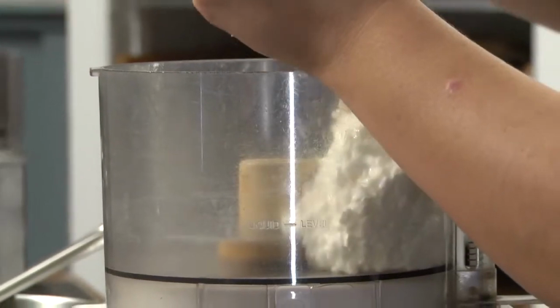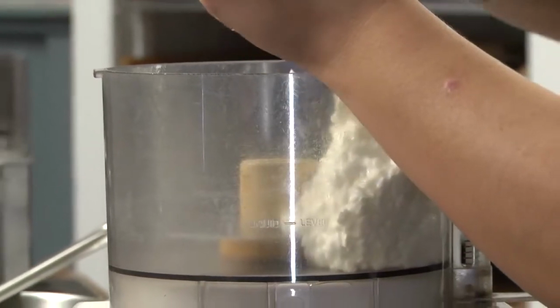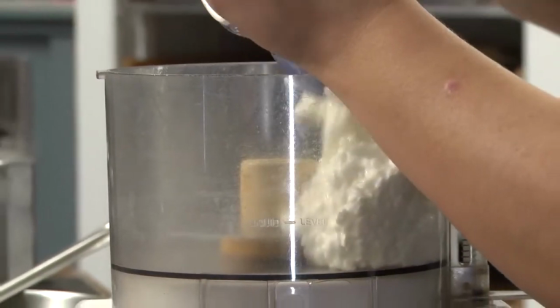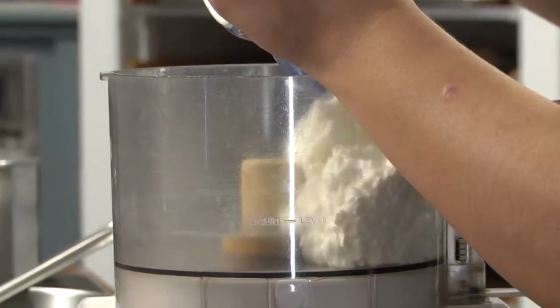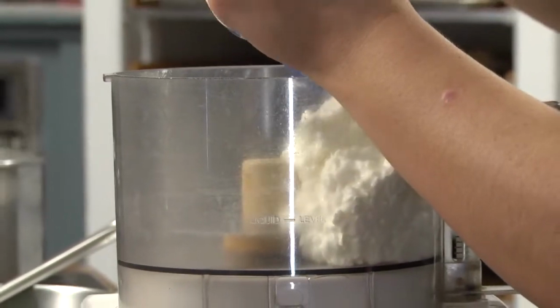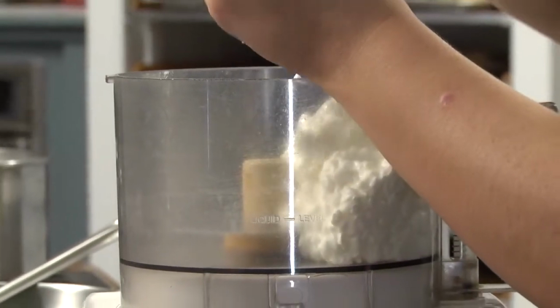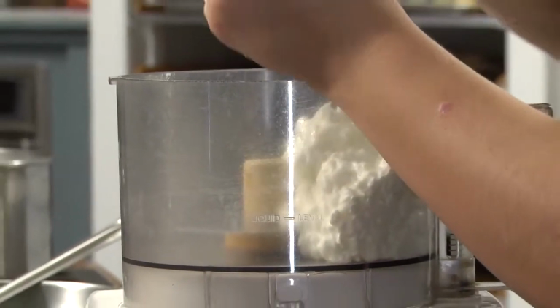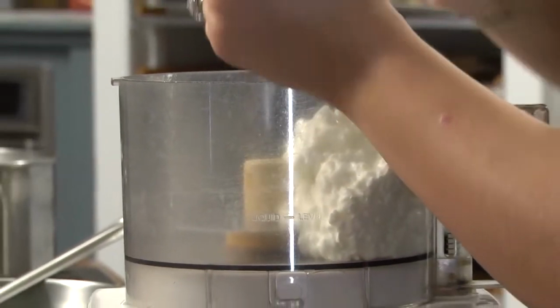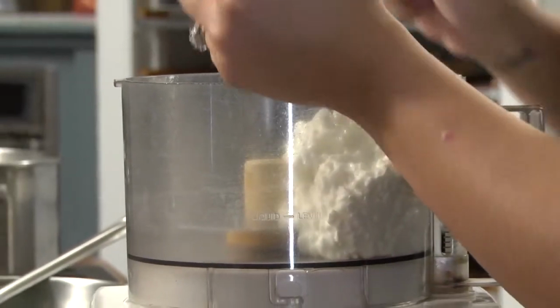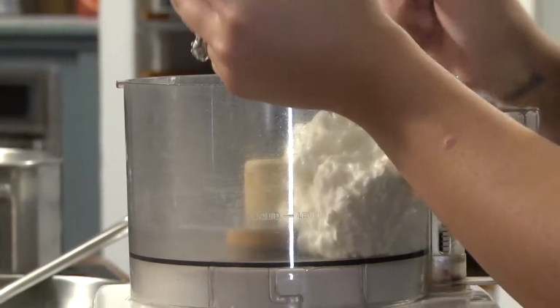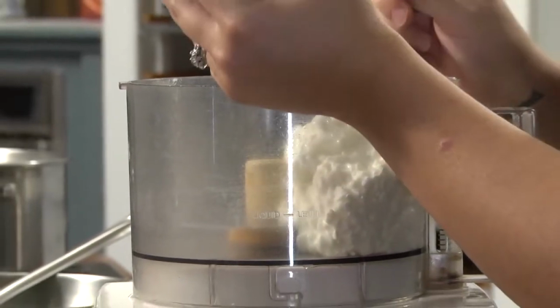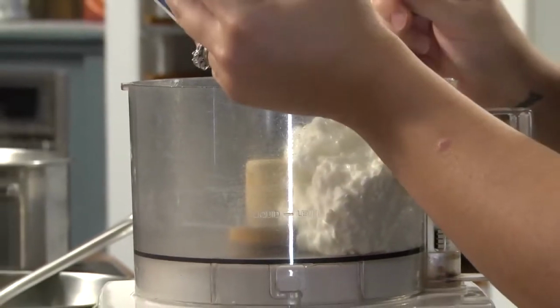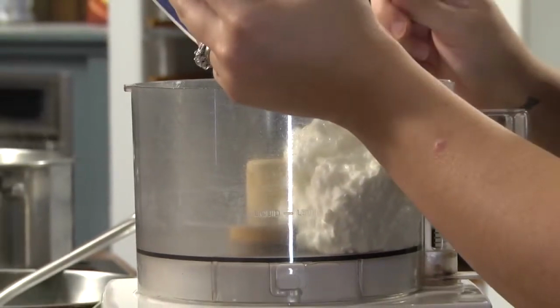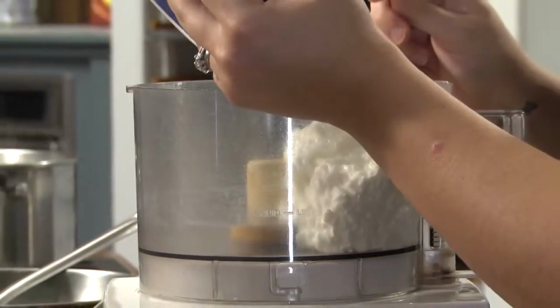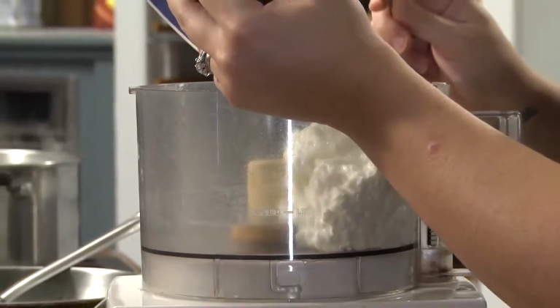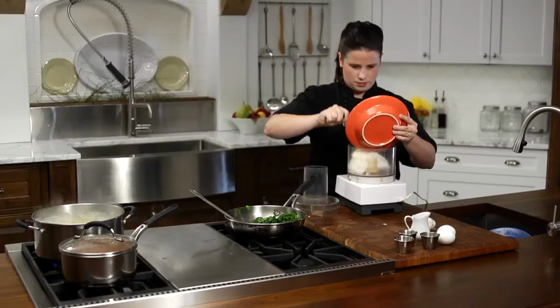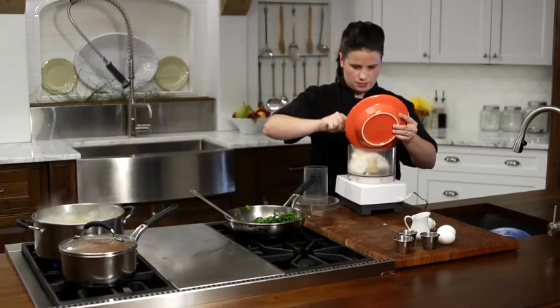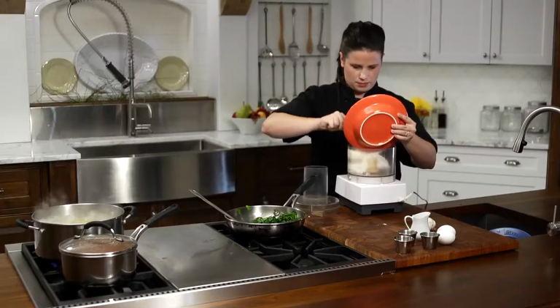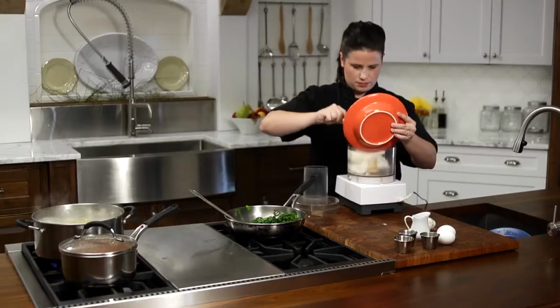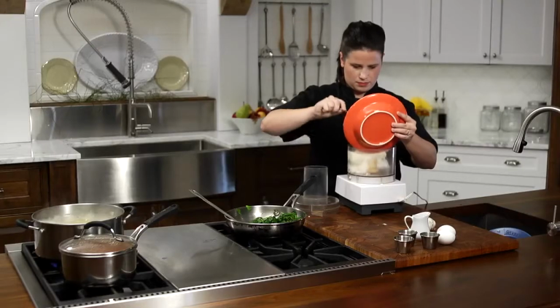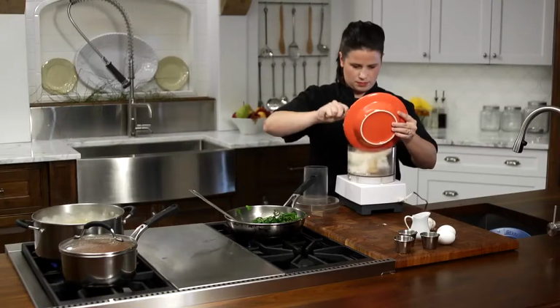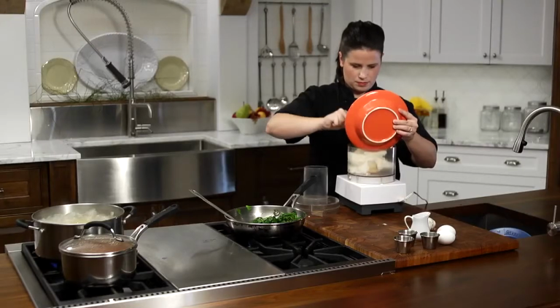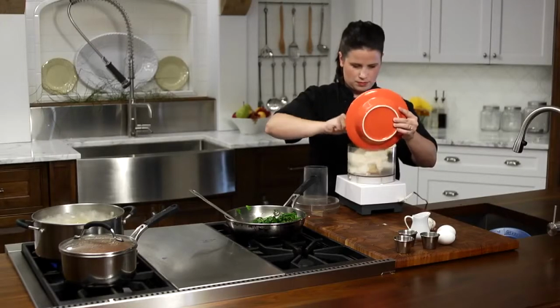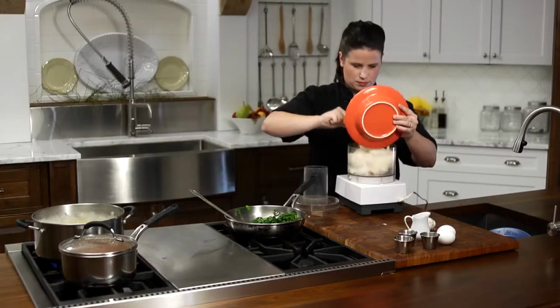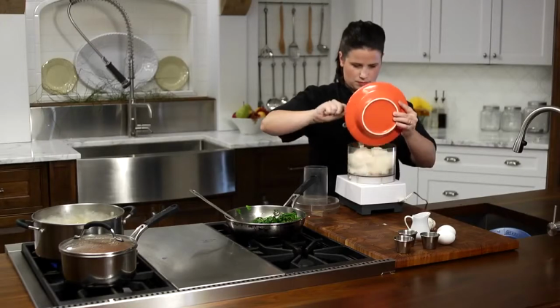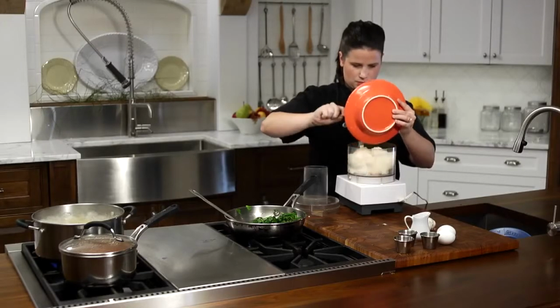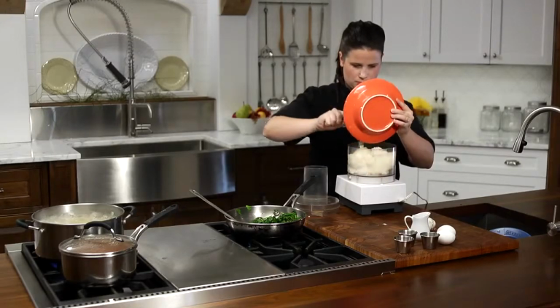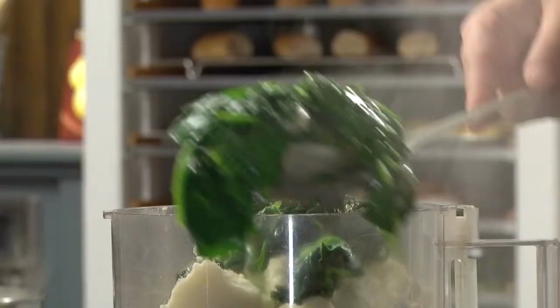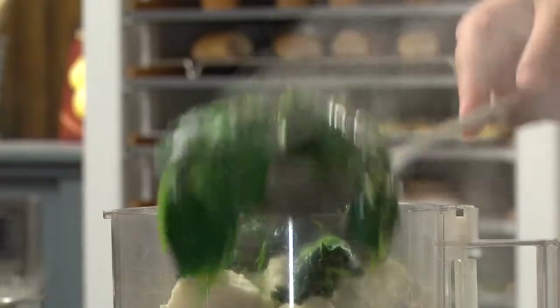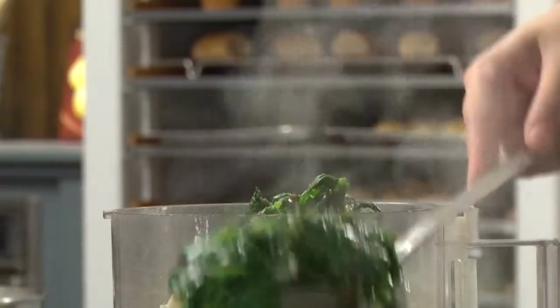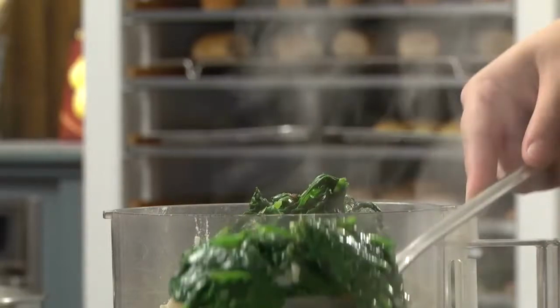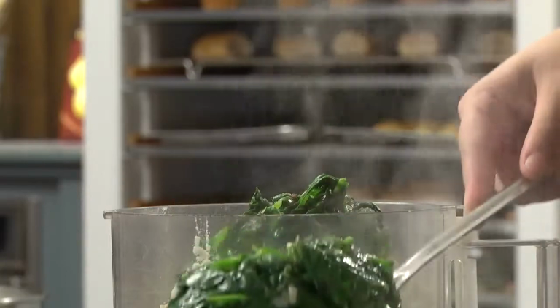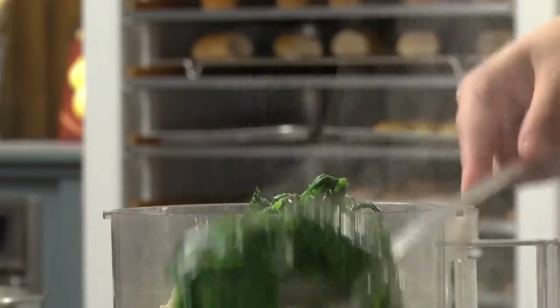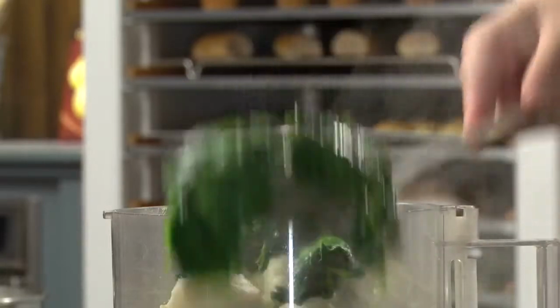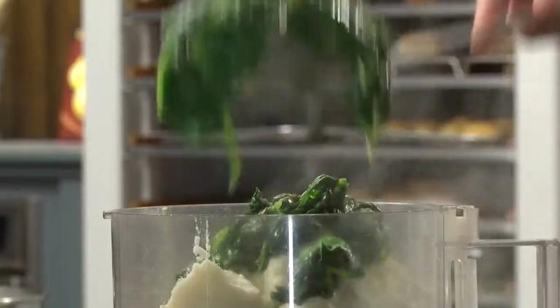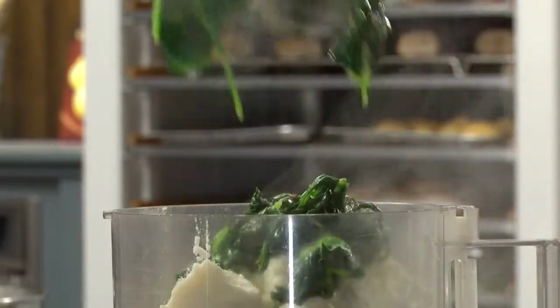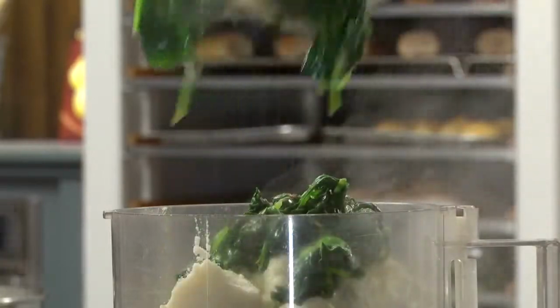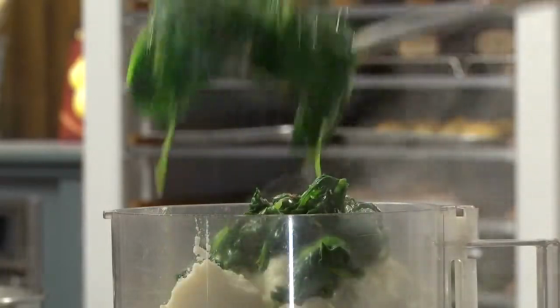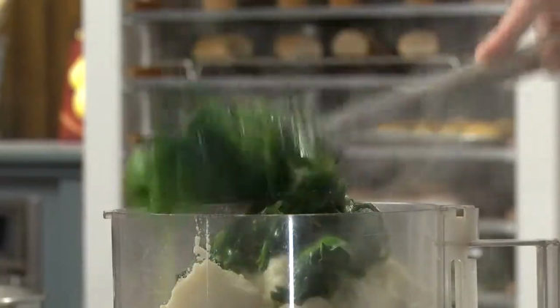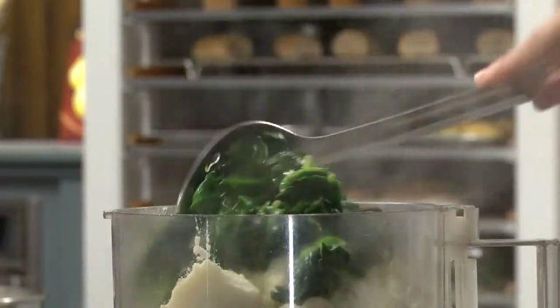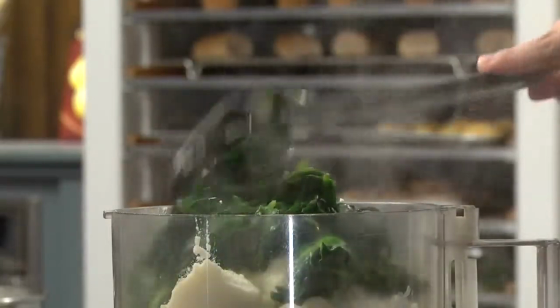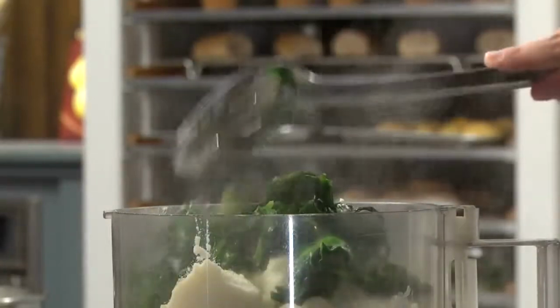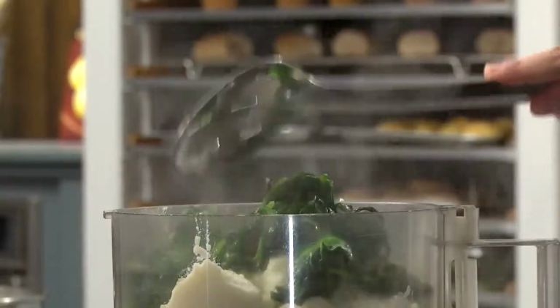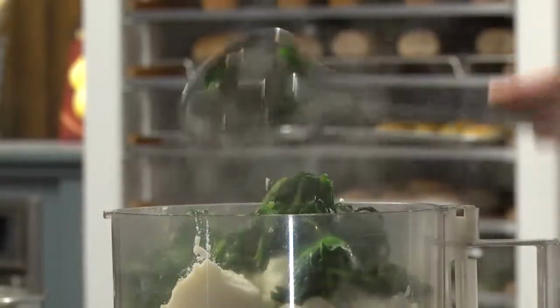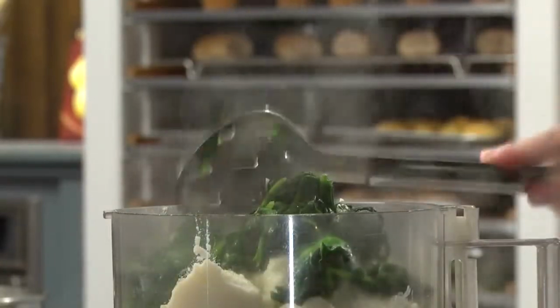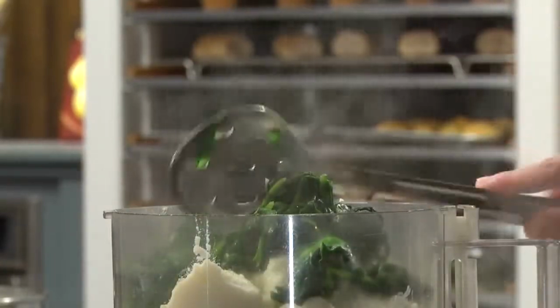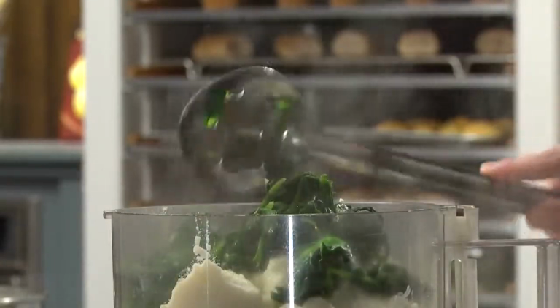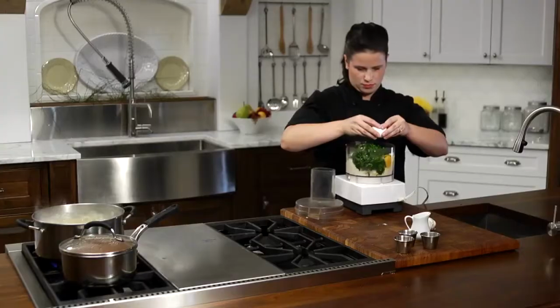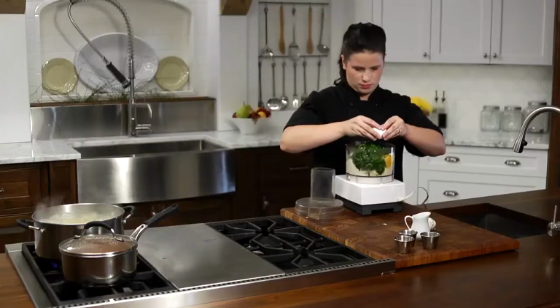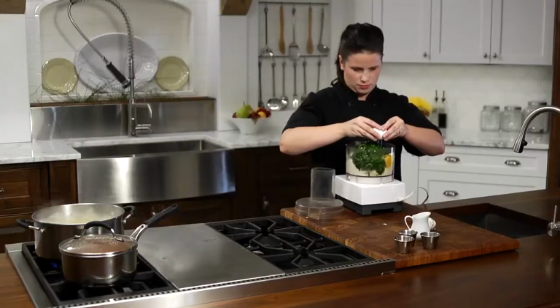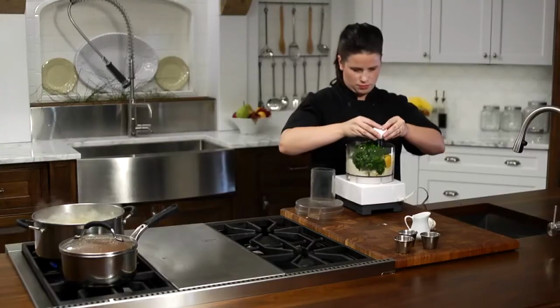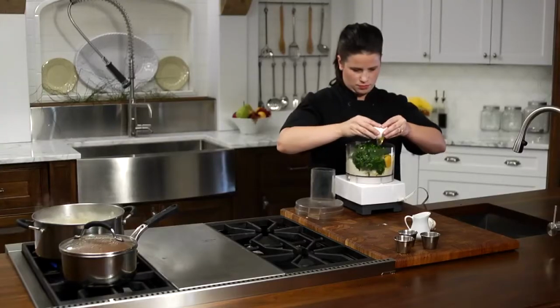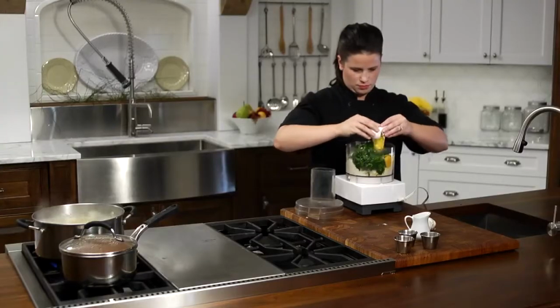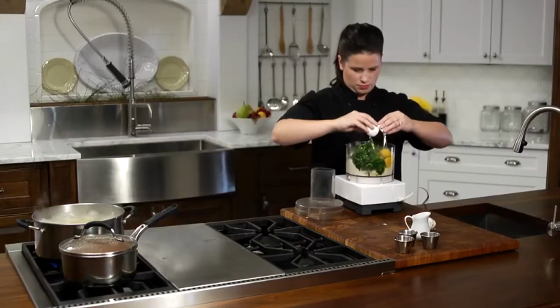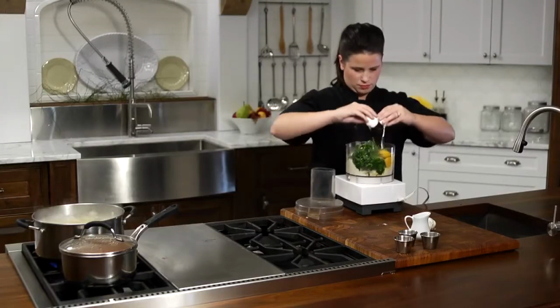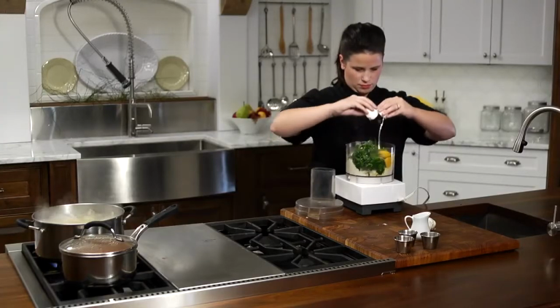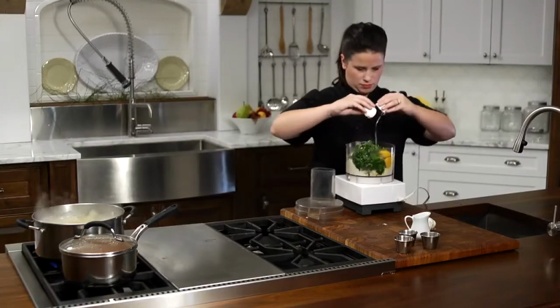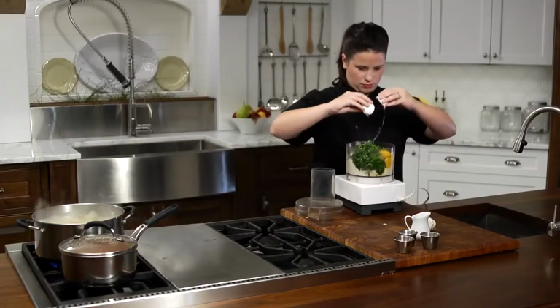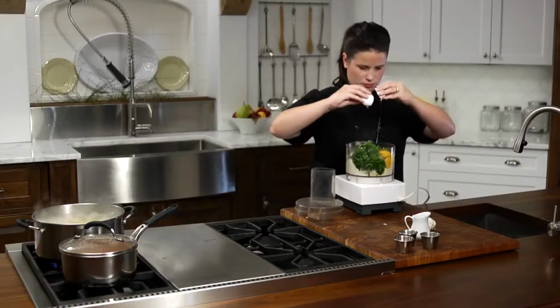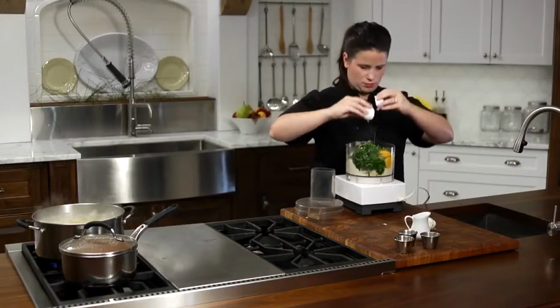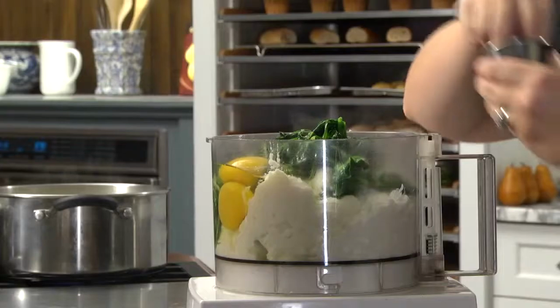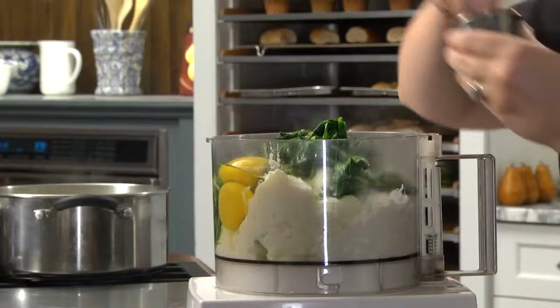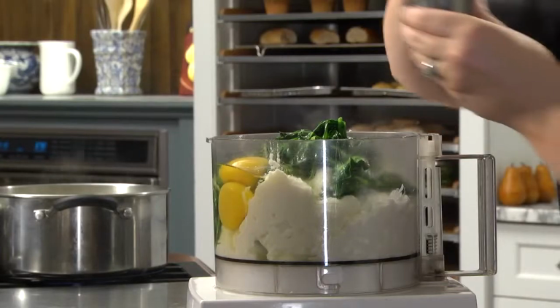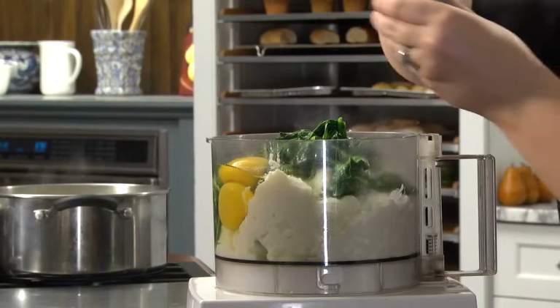Now we mix the drained cottage cheese, ricotta, red pepper flakes, and 2 eggs in a food processor, and mix to a uniform consistency.